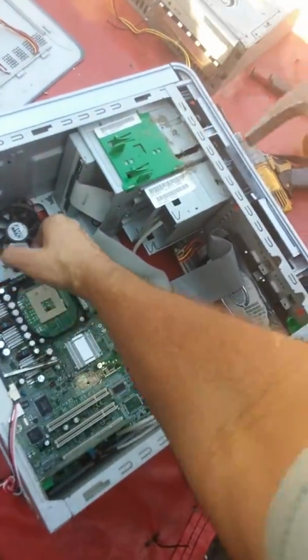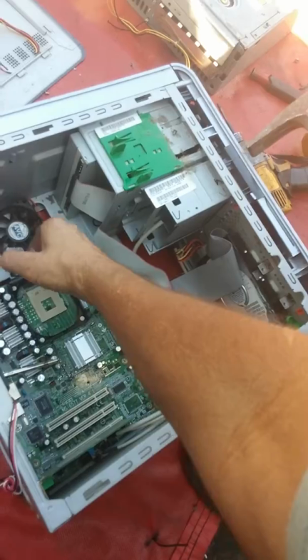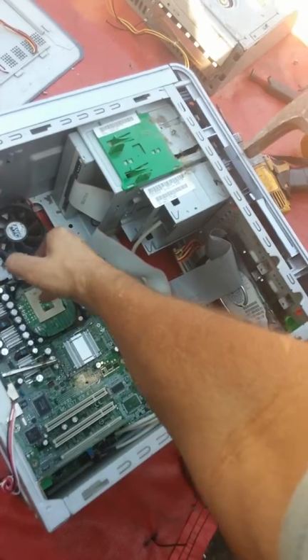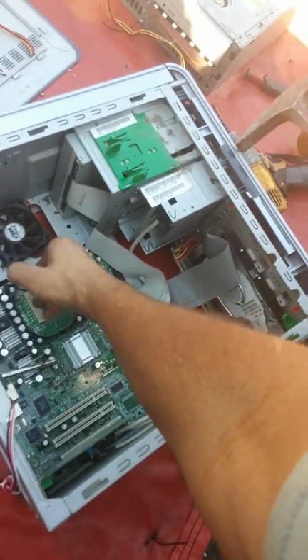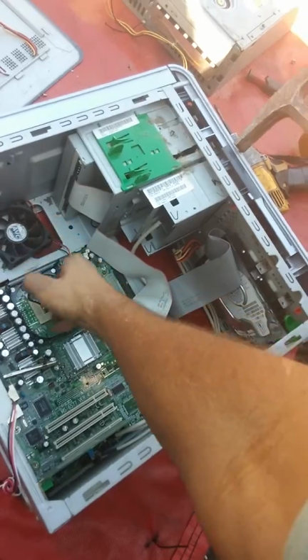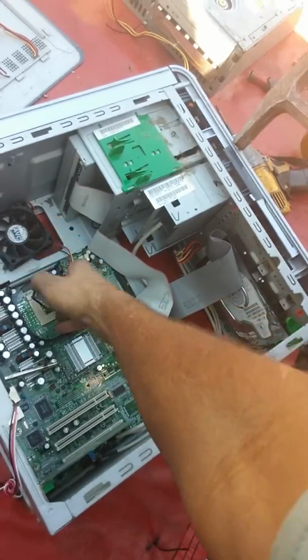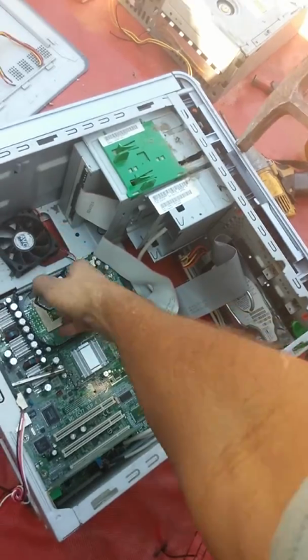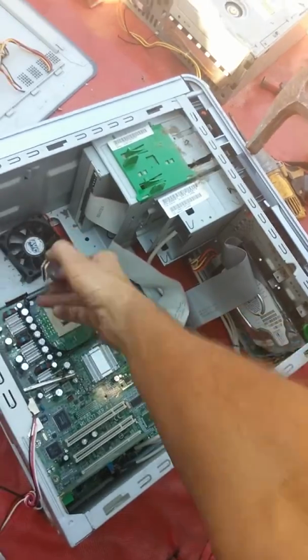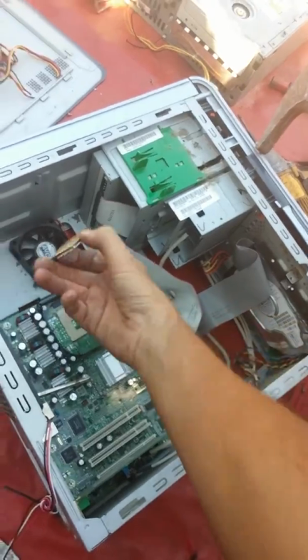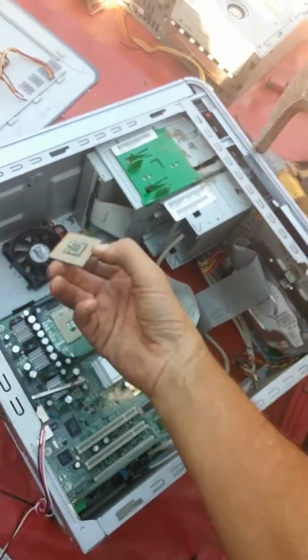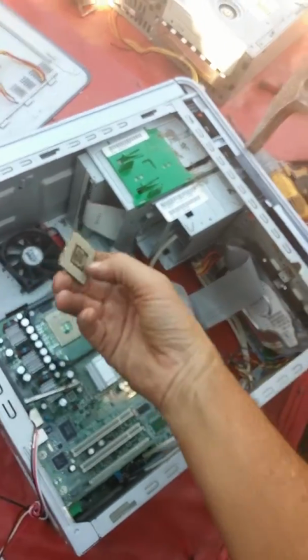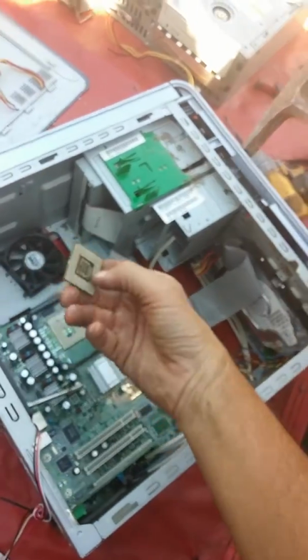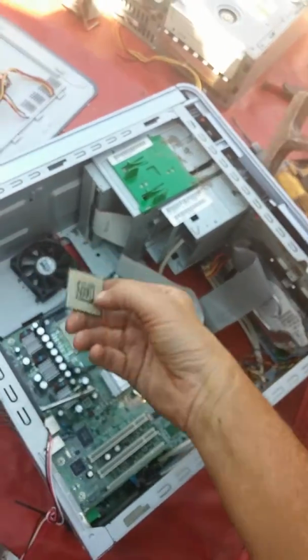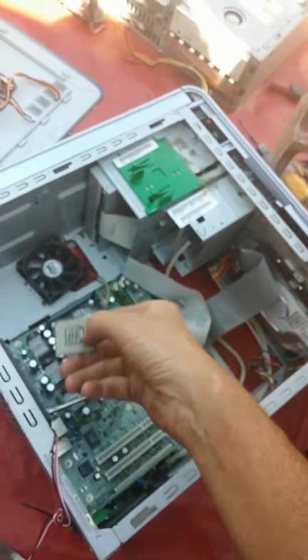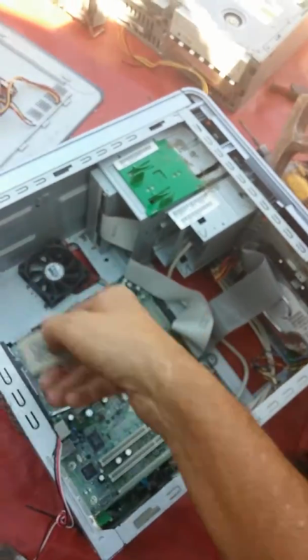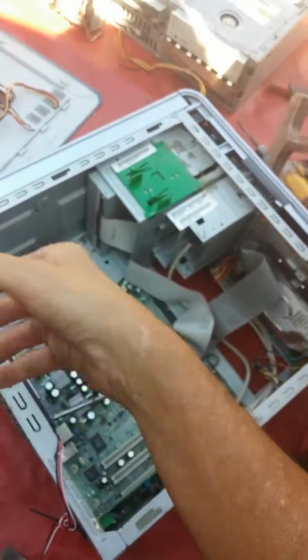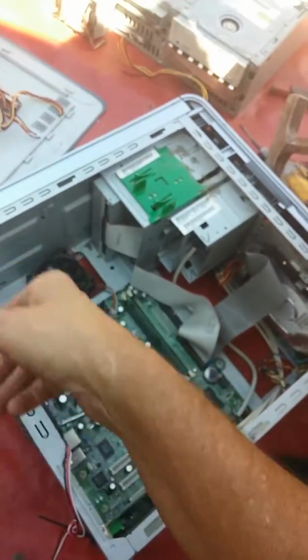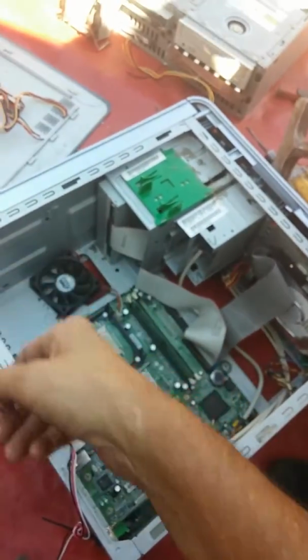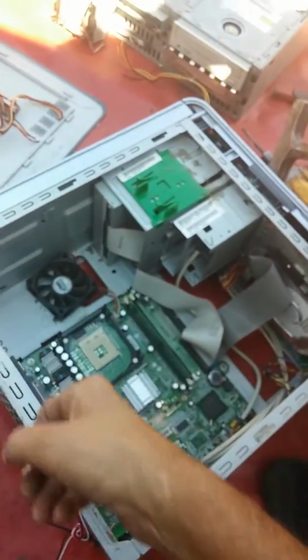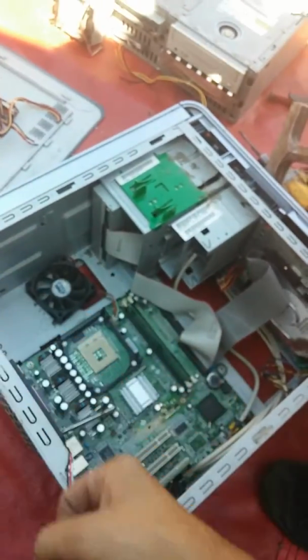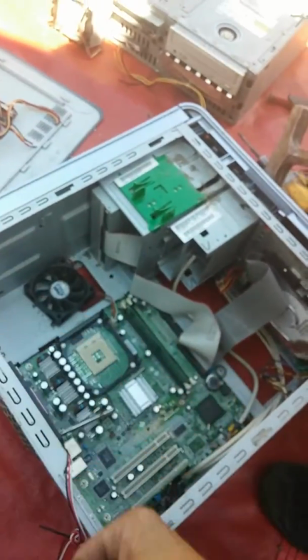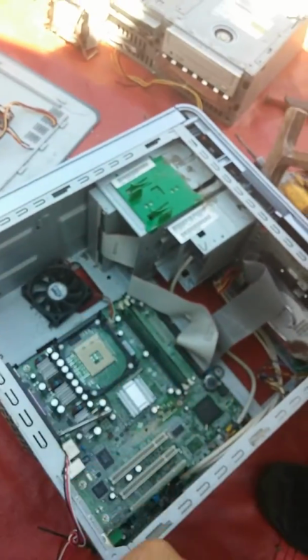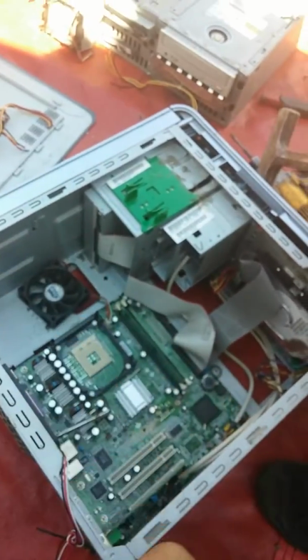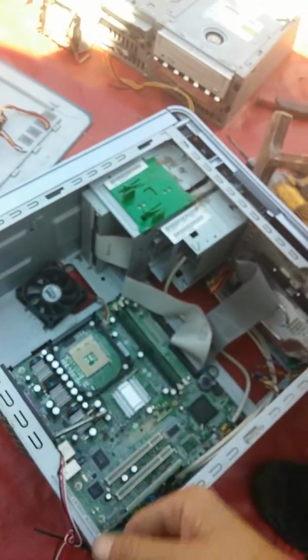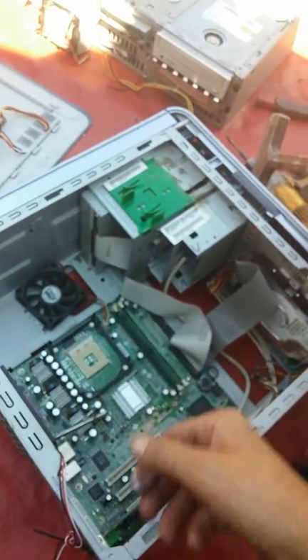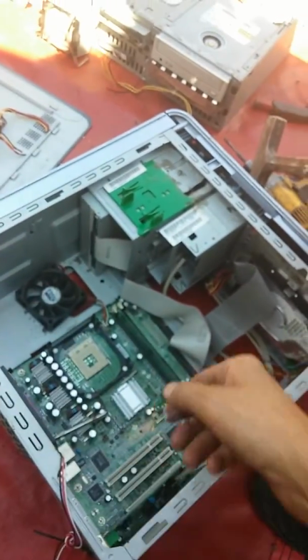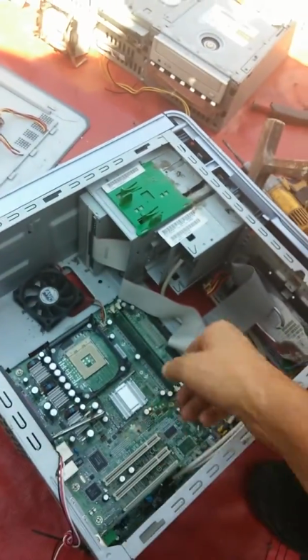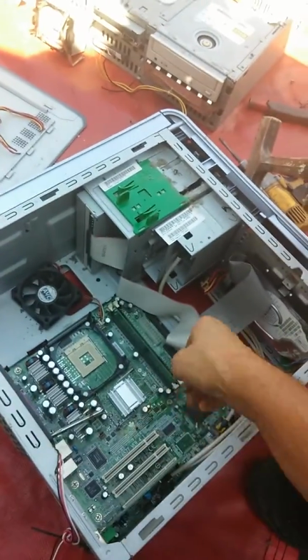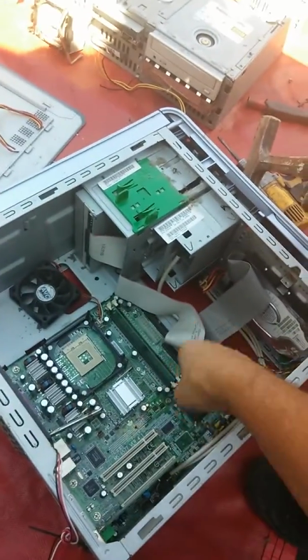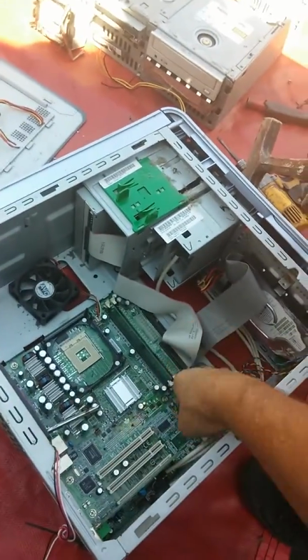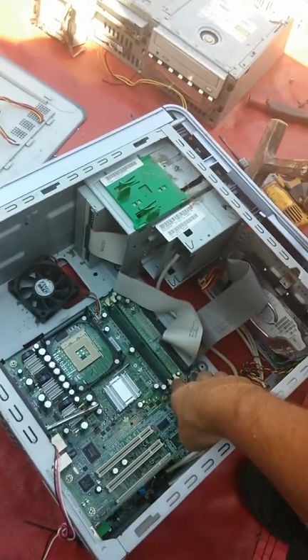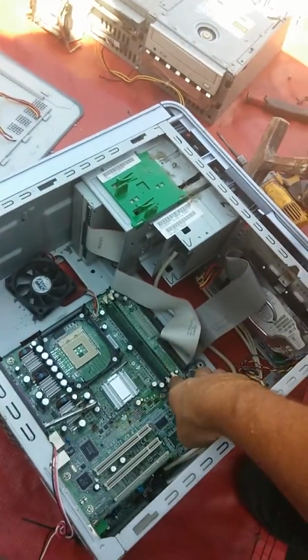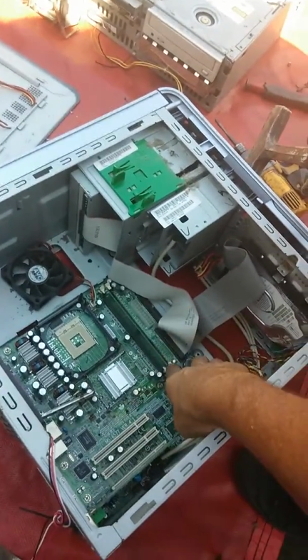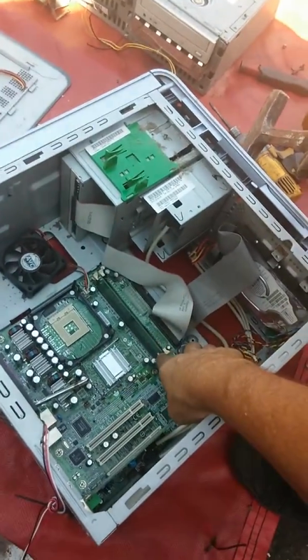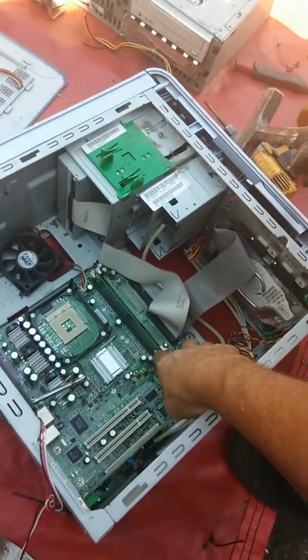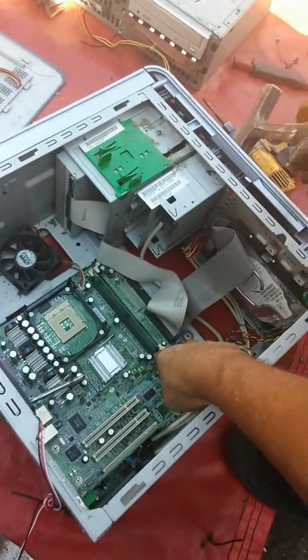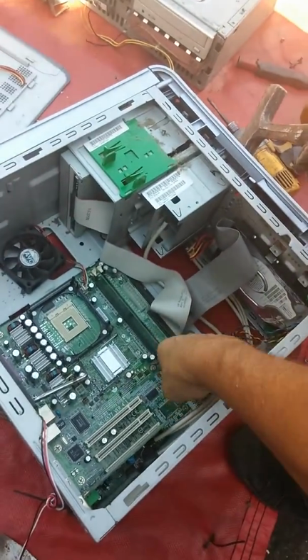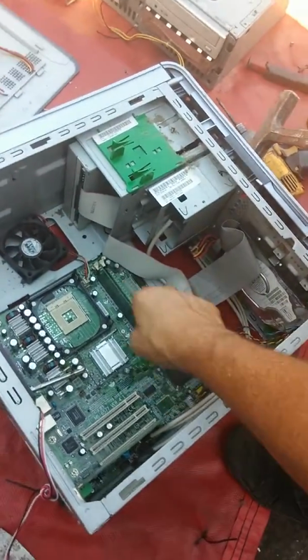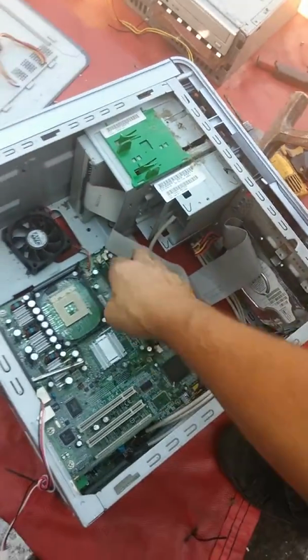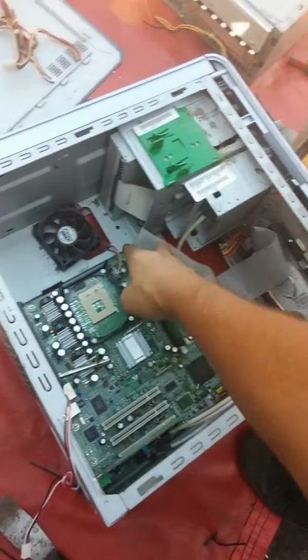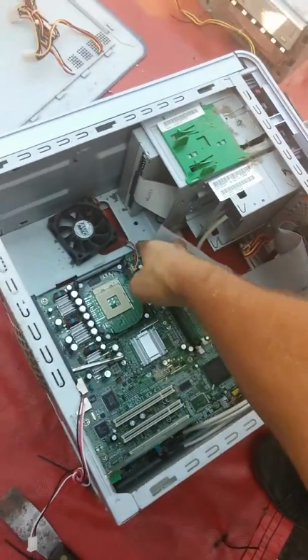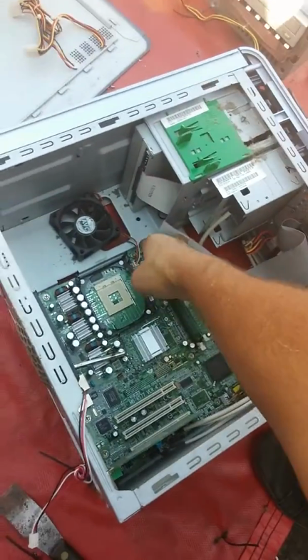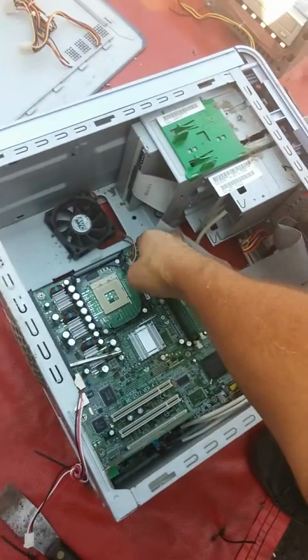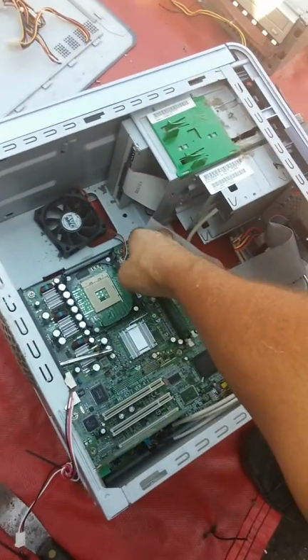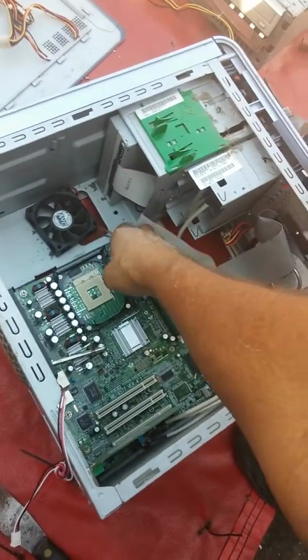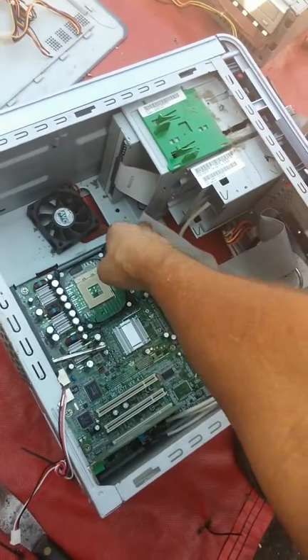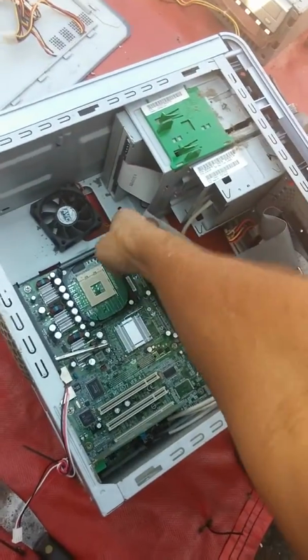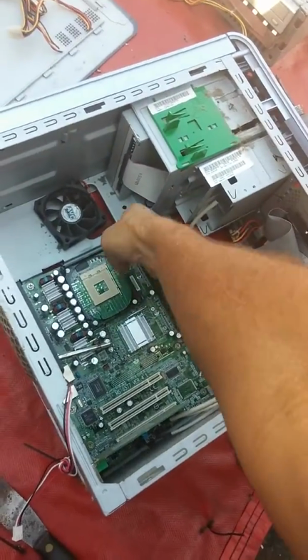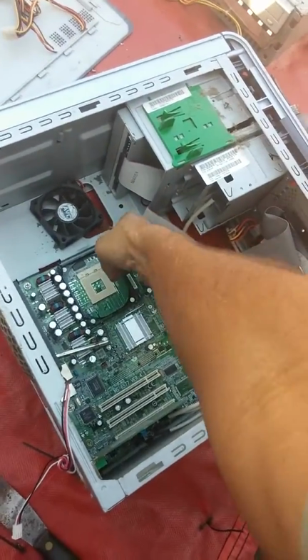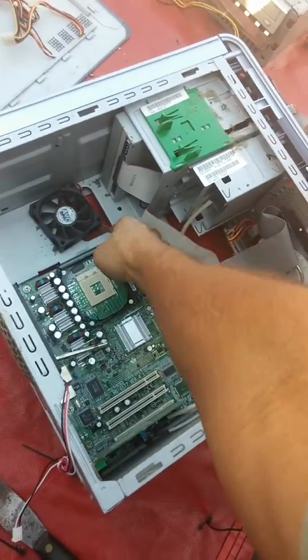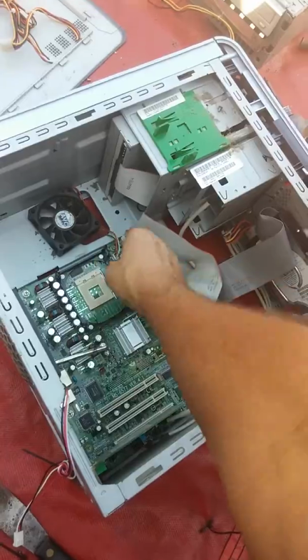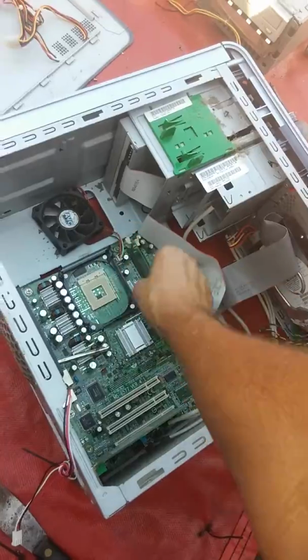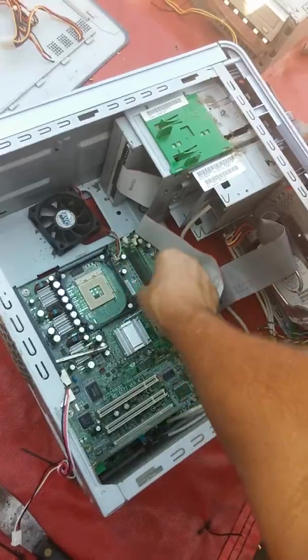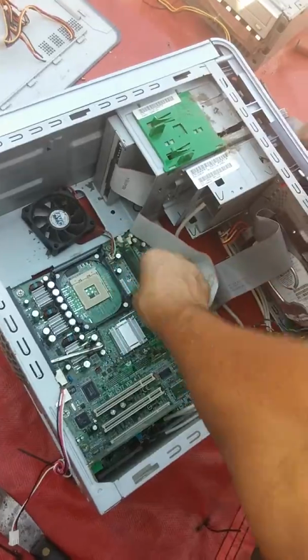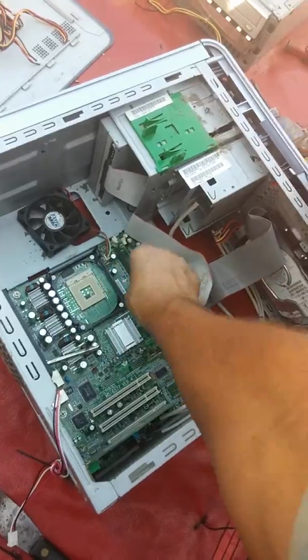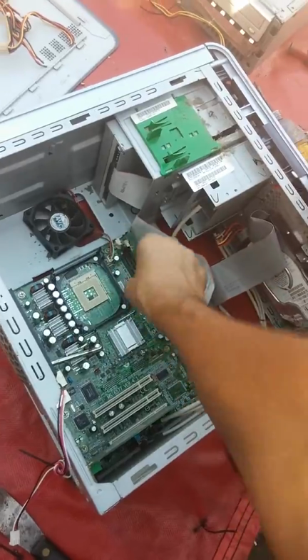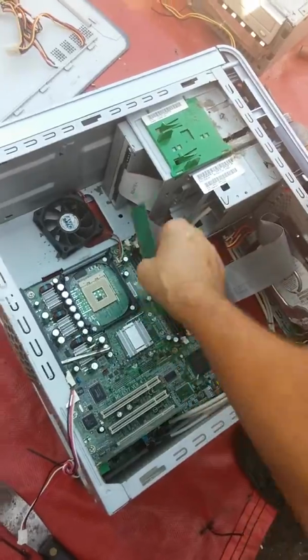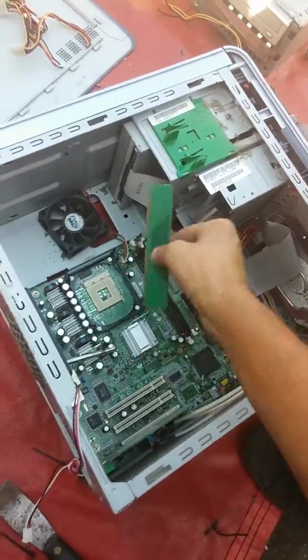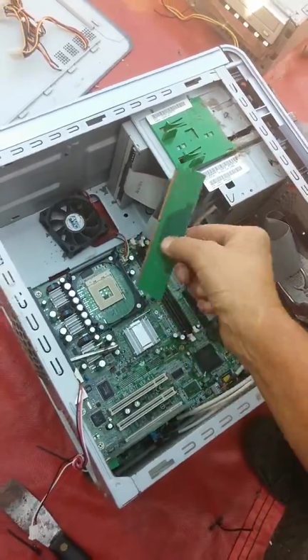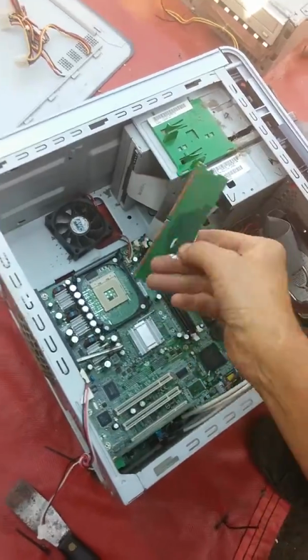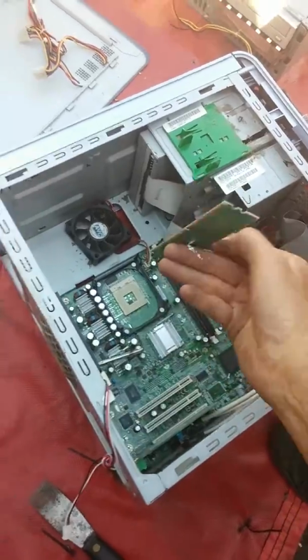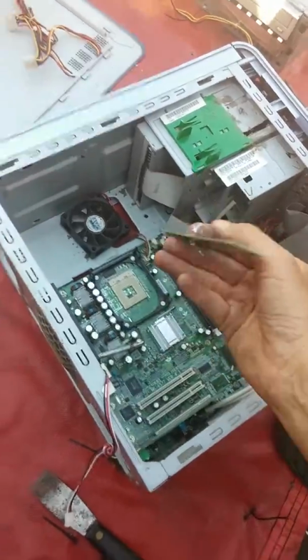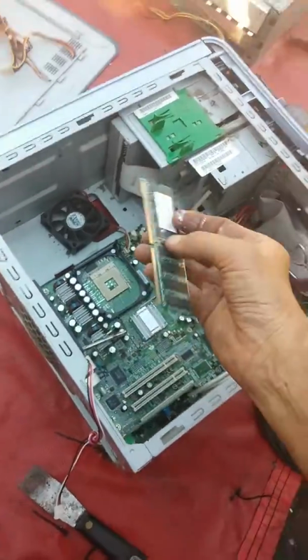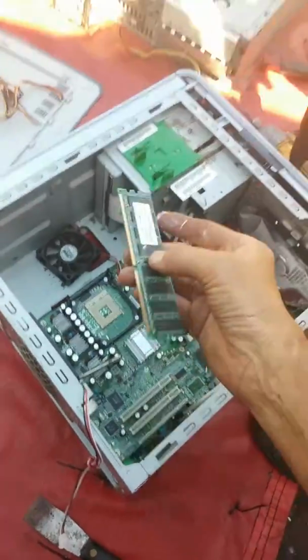This is like $4 a pound. And then here's the little memory chips.